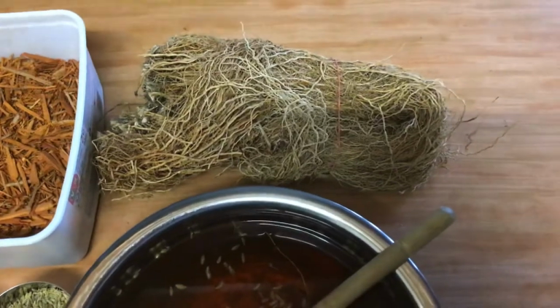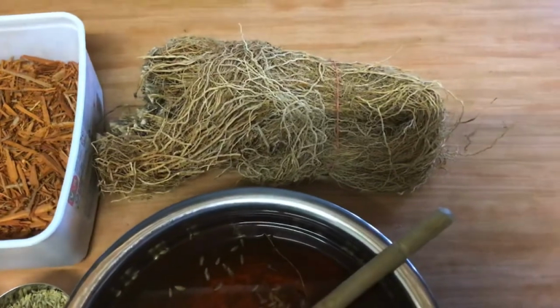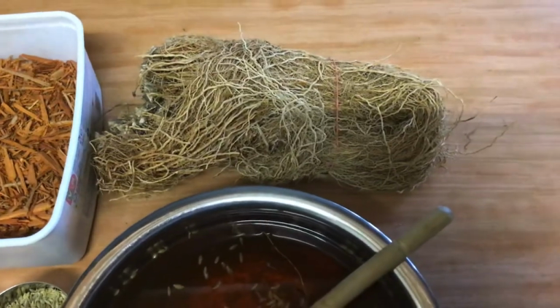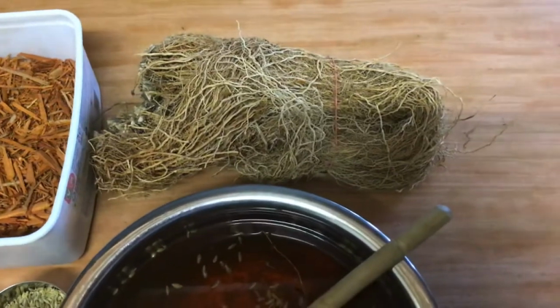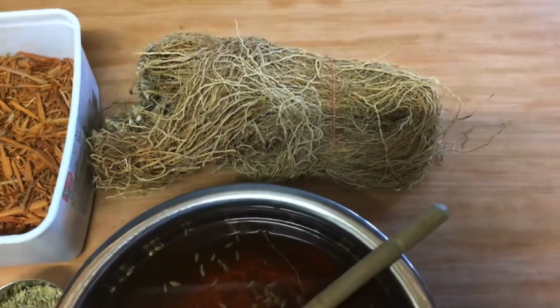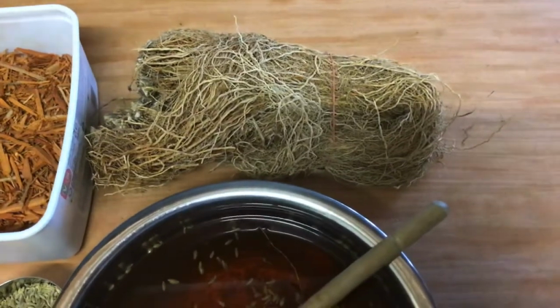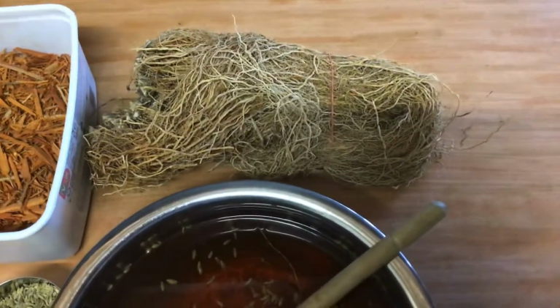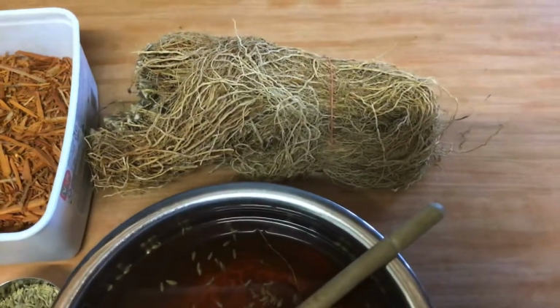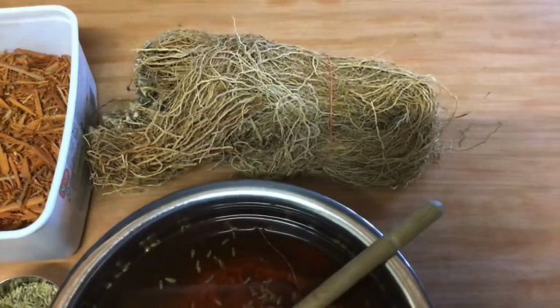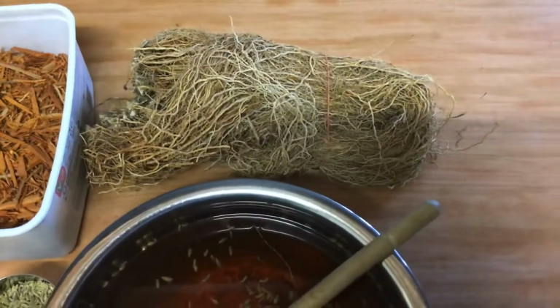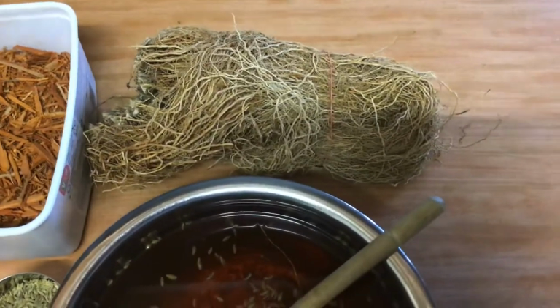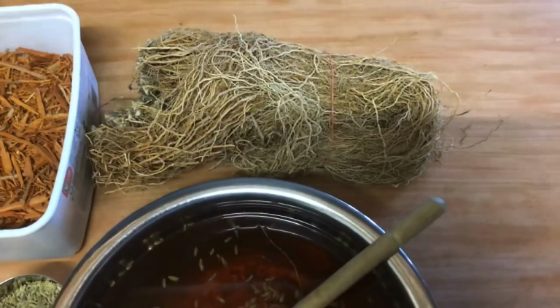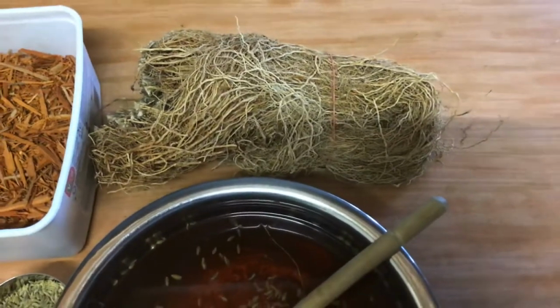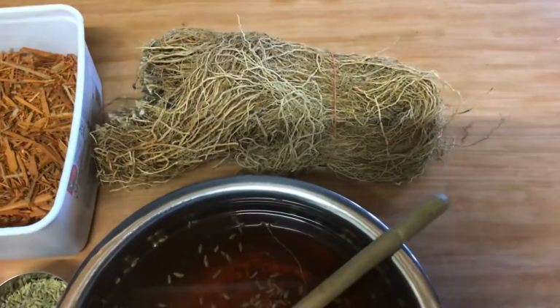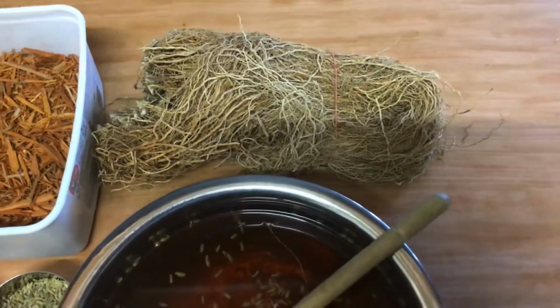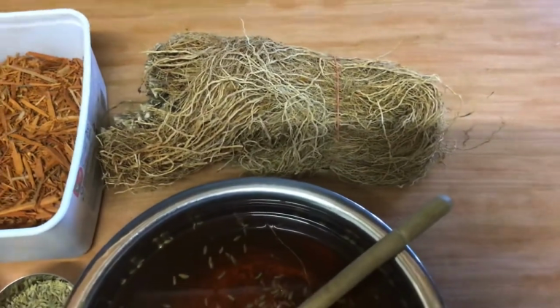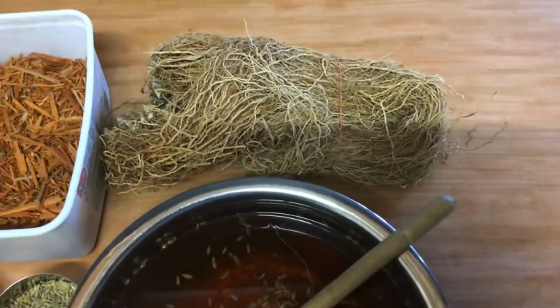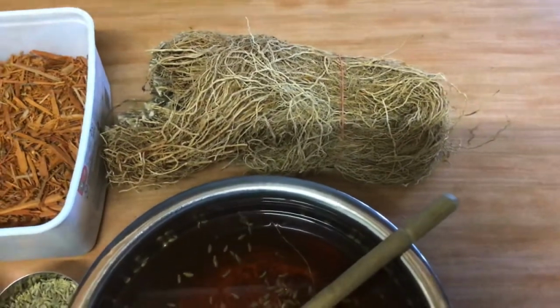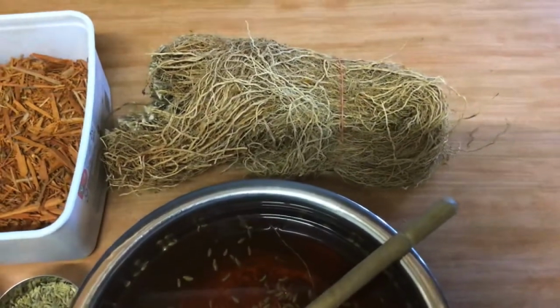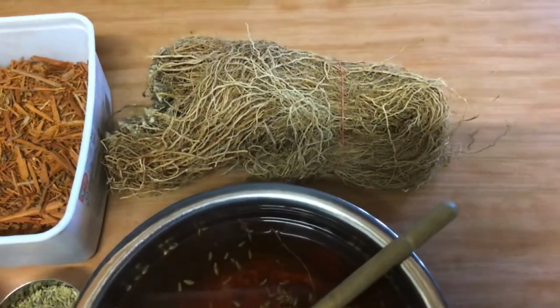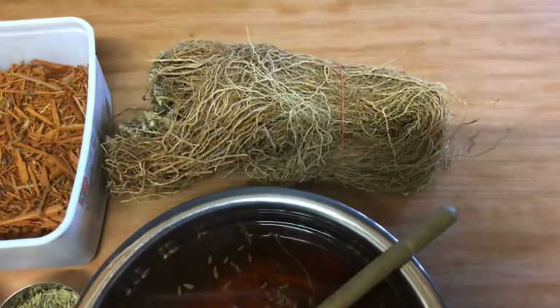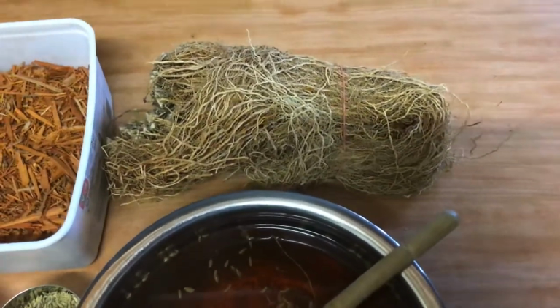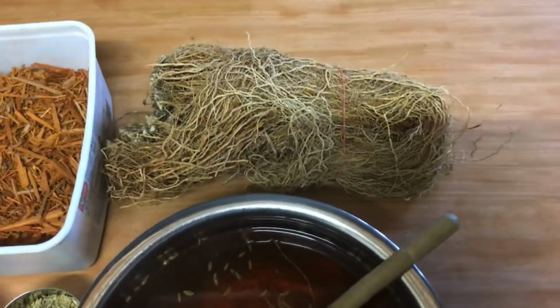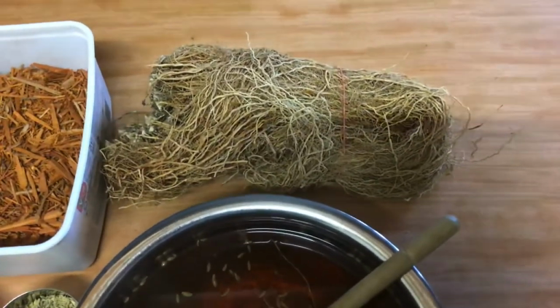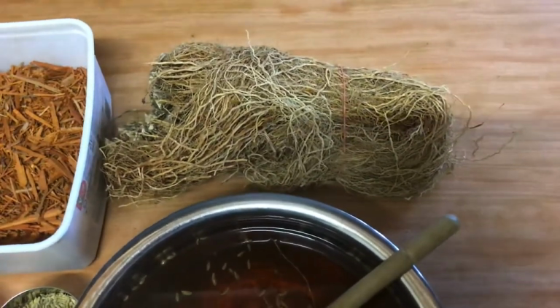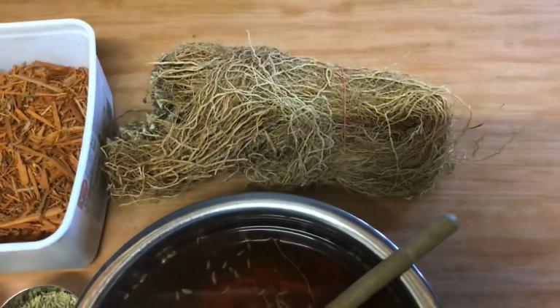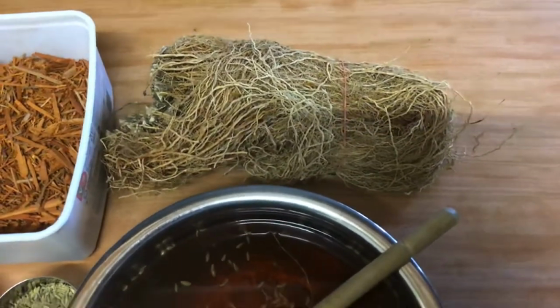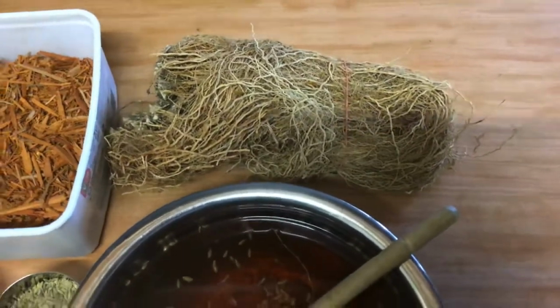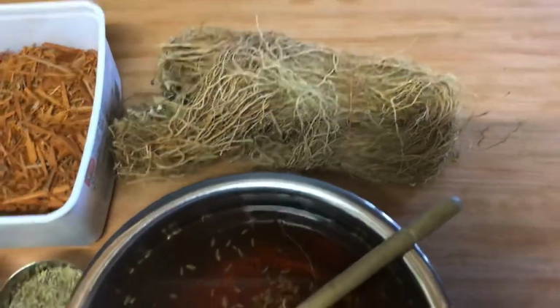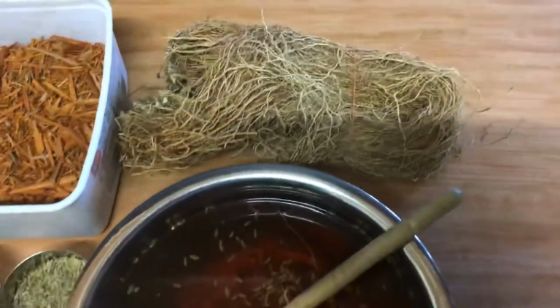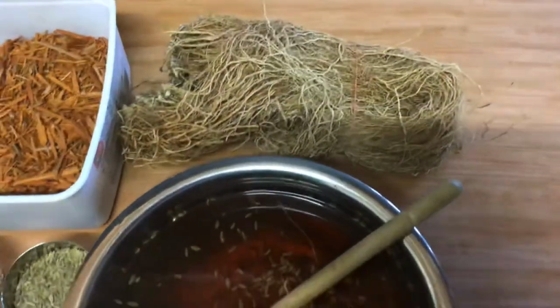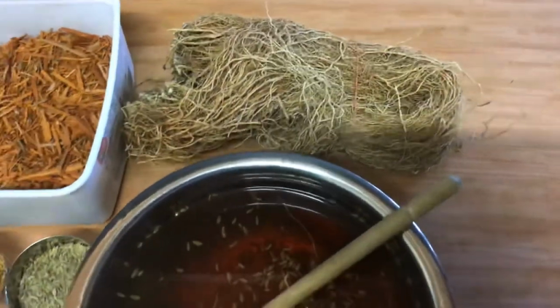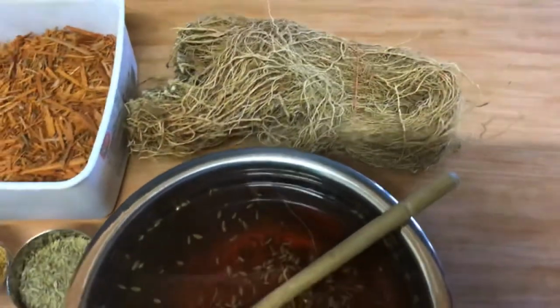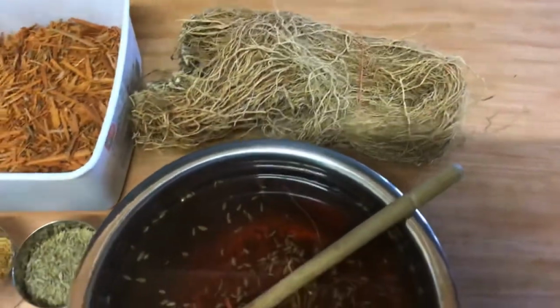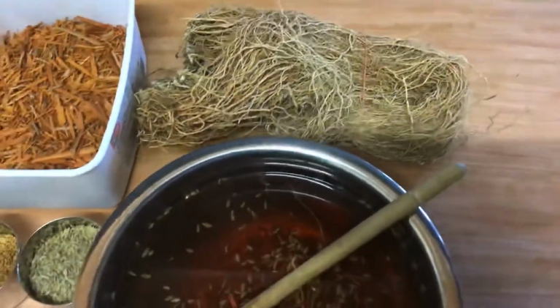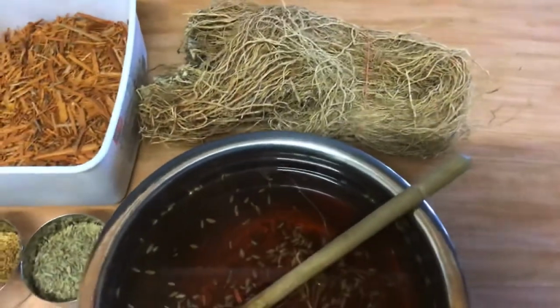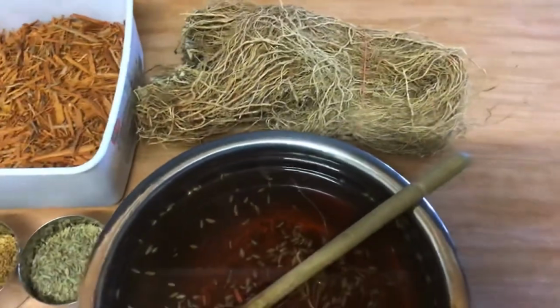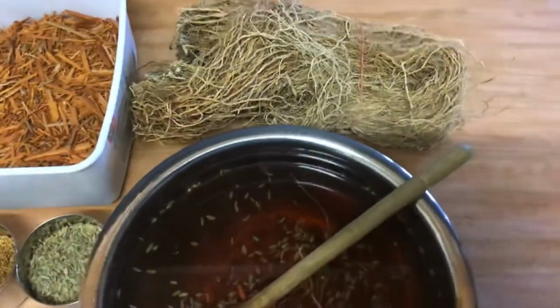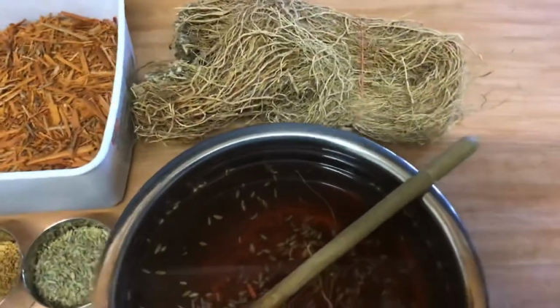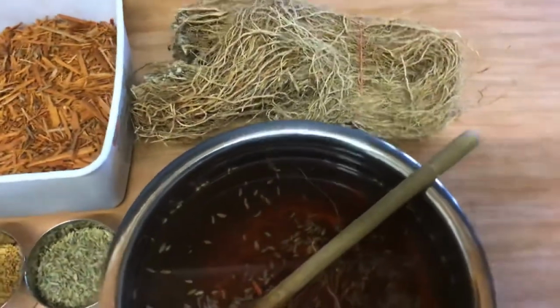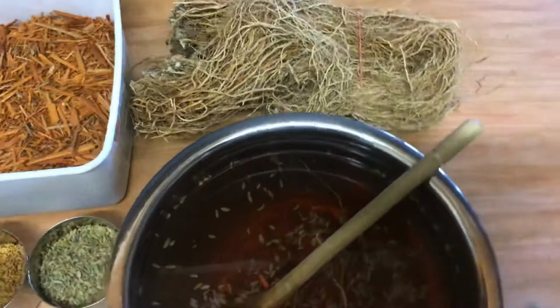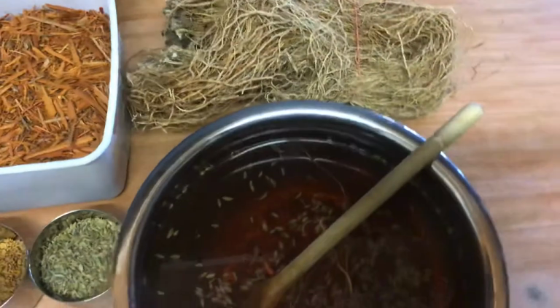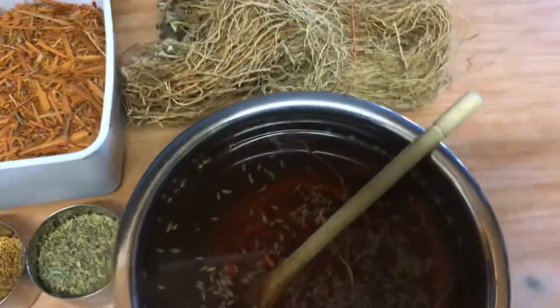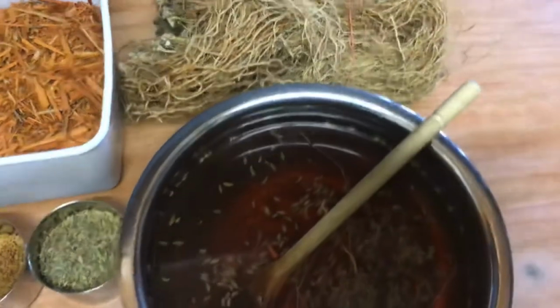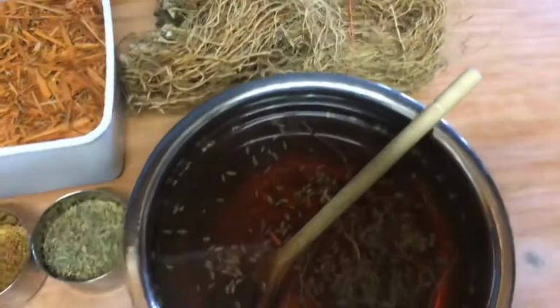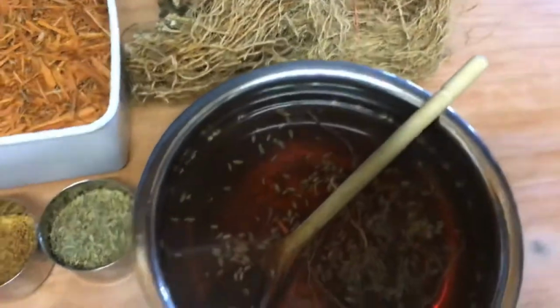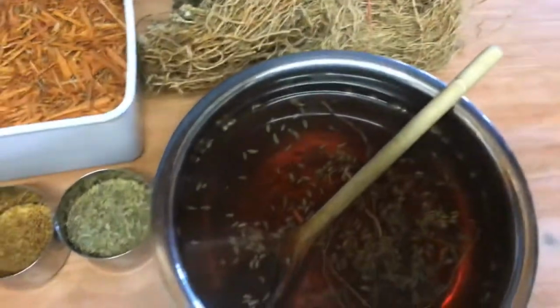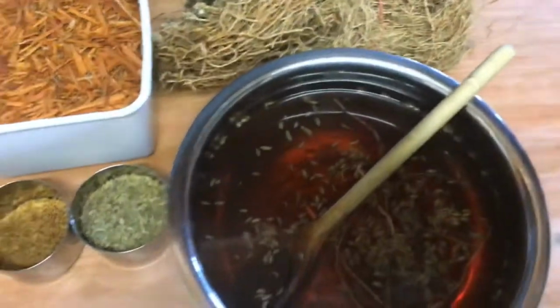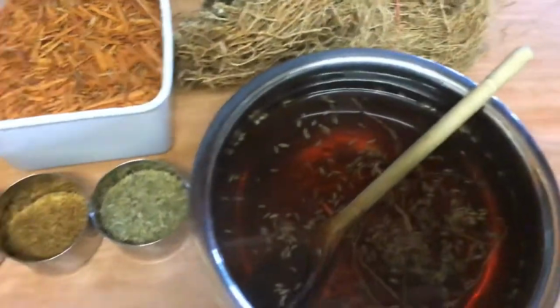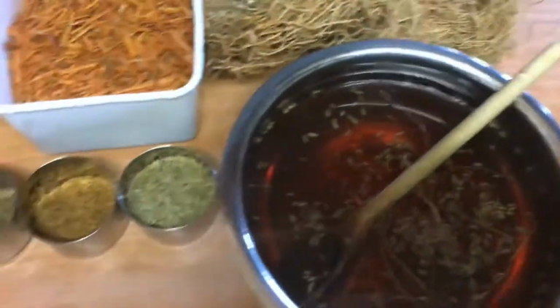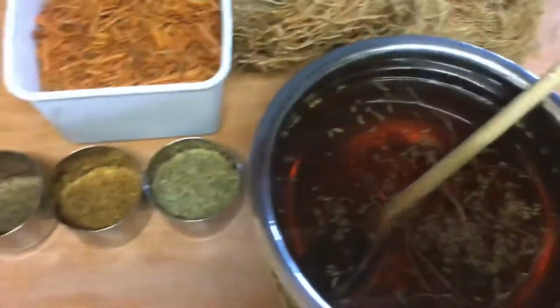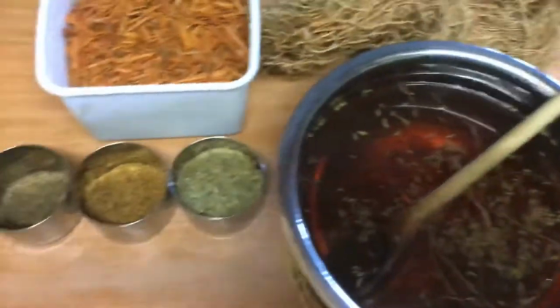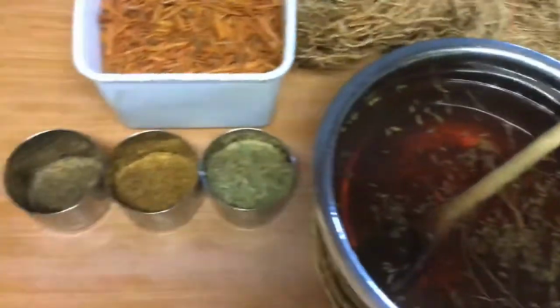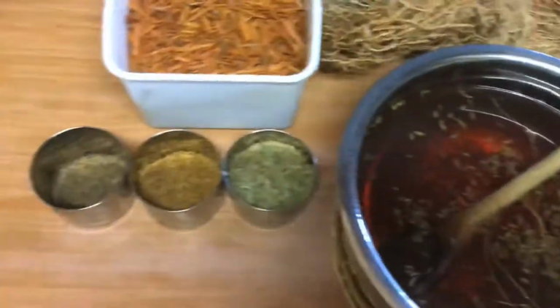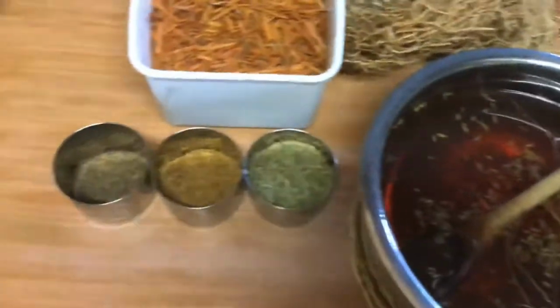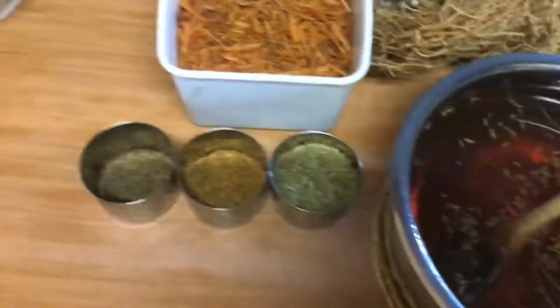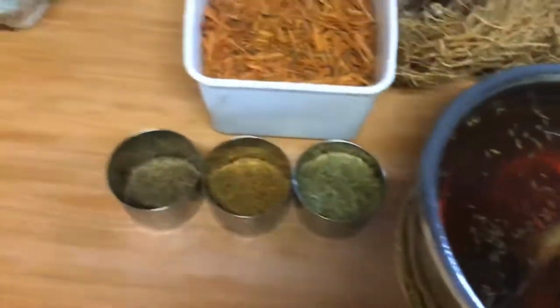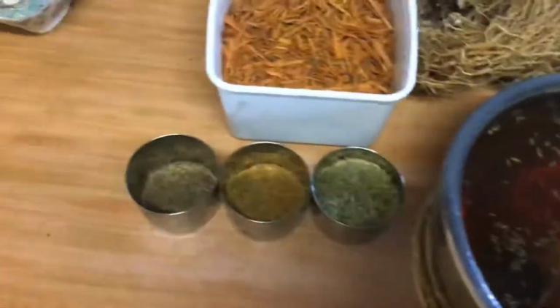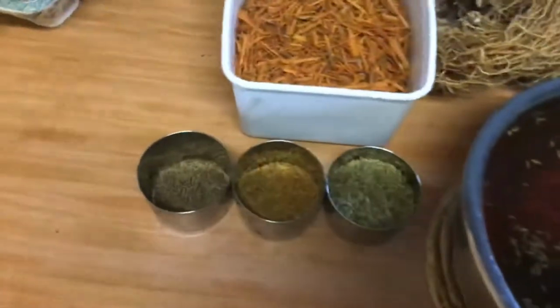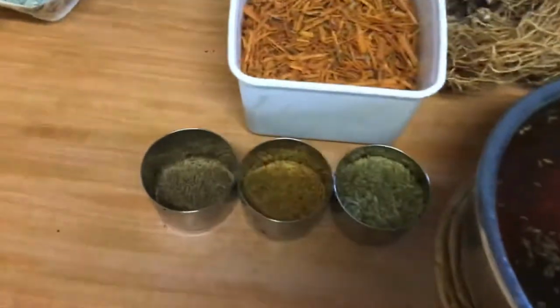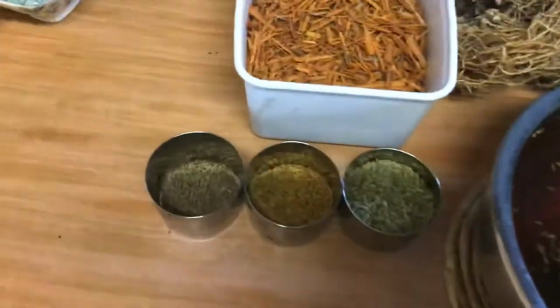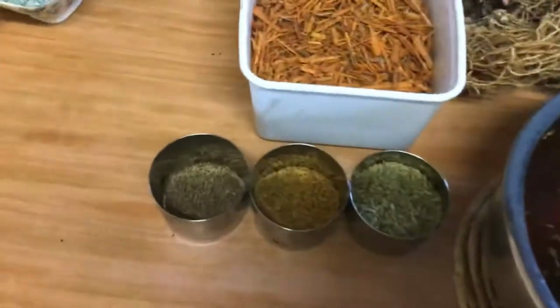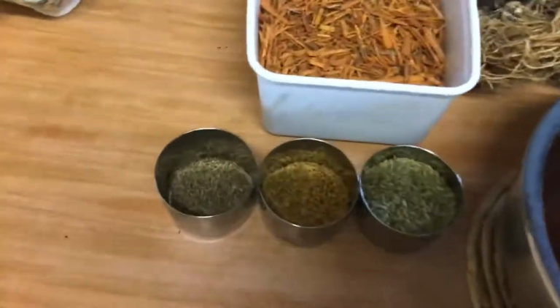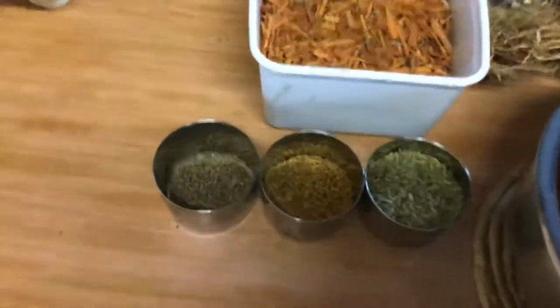Traditionally in India, you put vetiver in terracotta containers with water and it seeps through, giving you a lovely pleasant-smelling and -tasting drink.